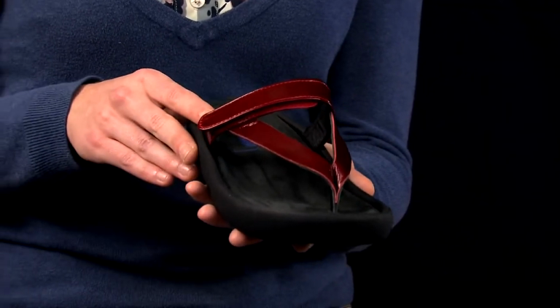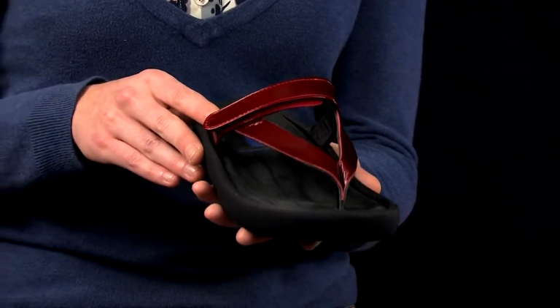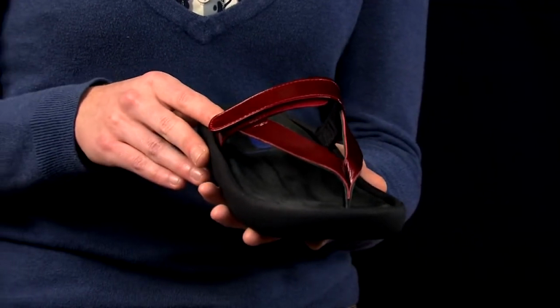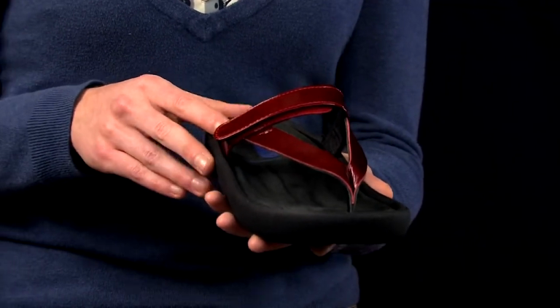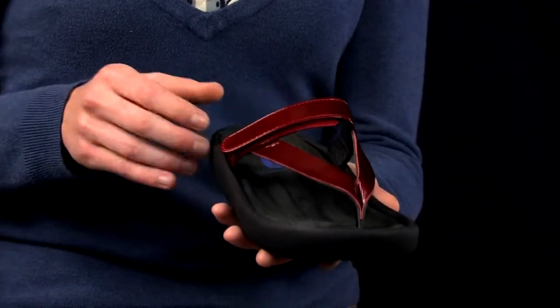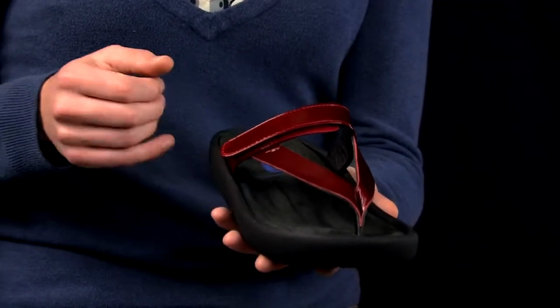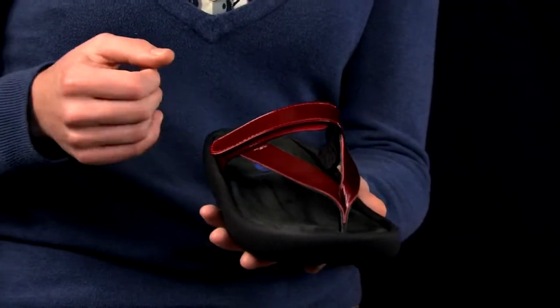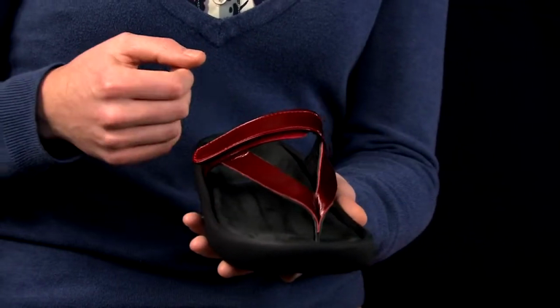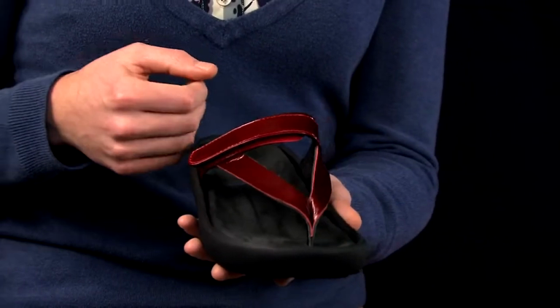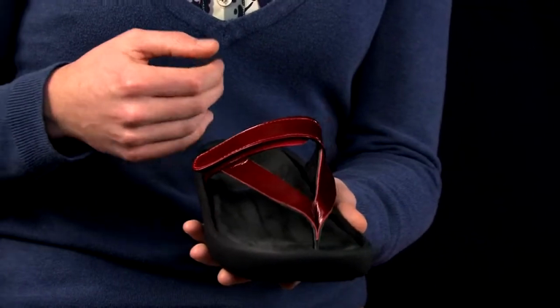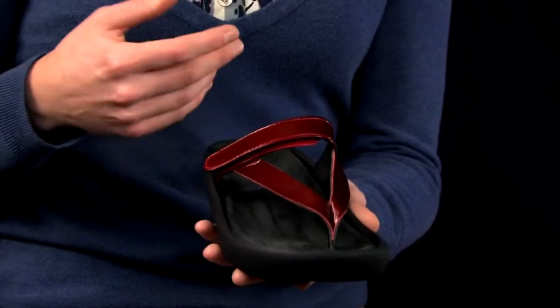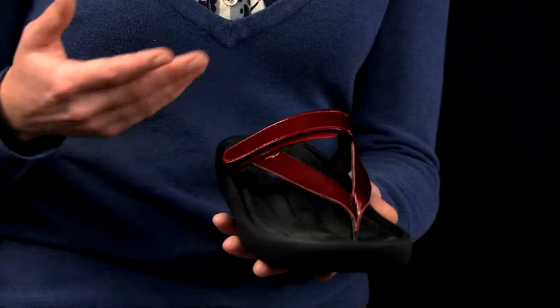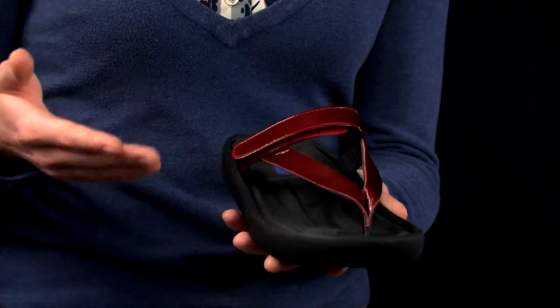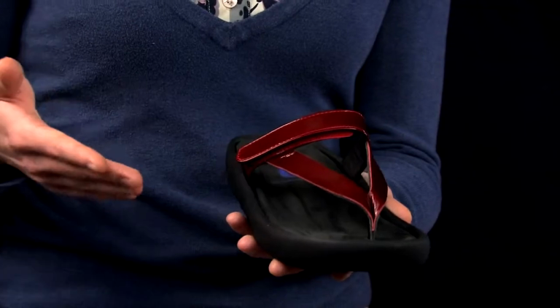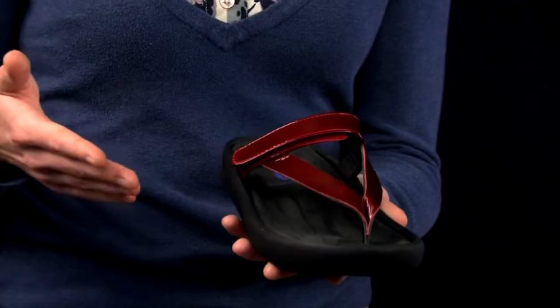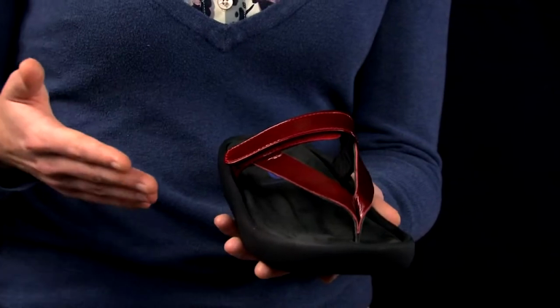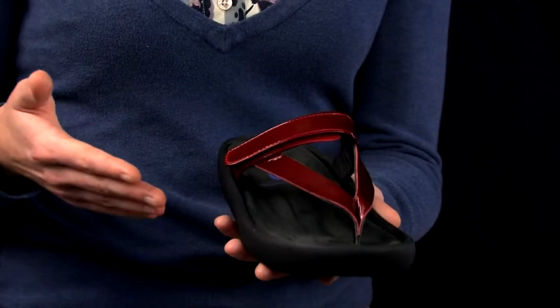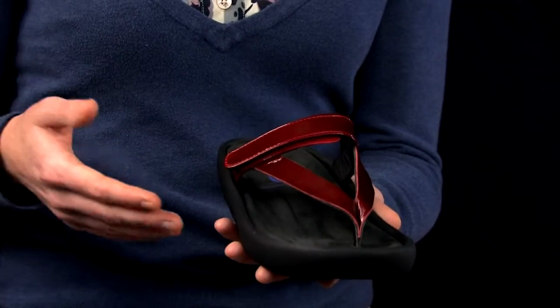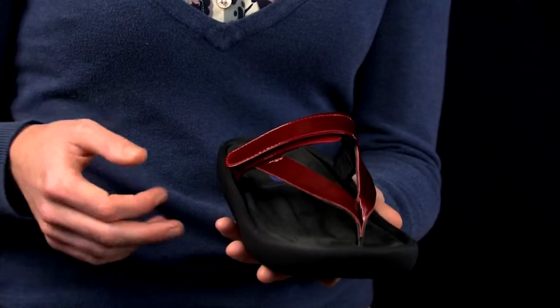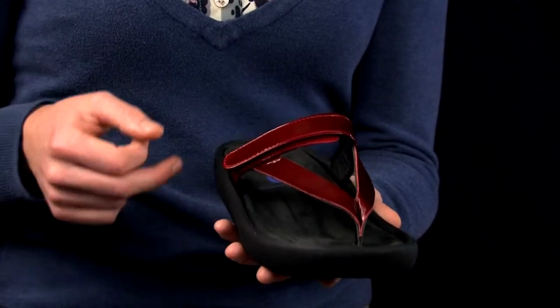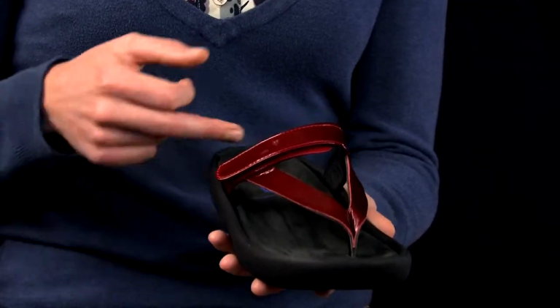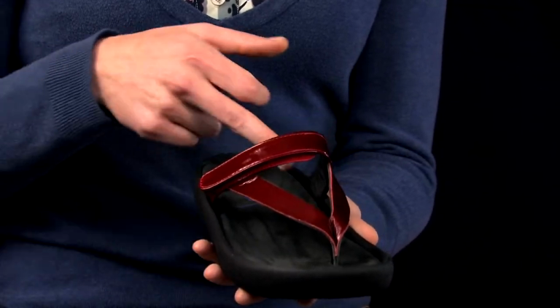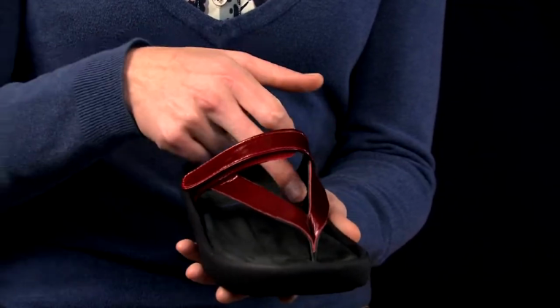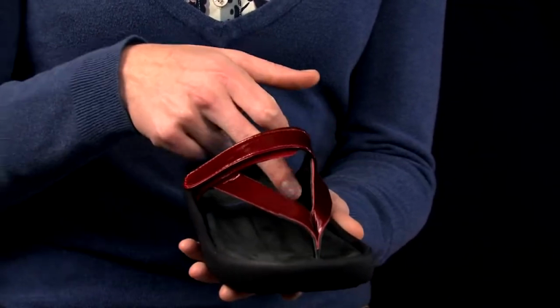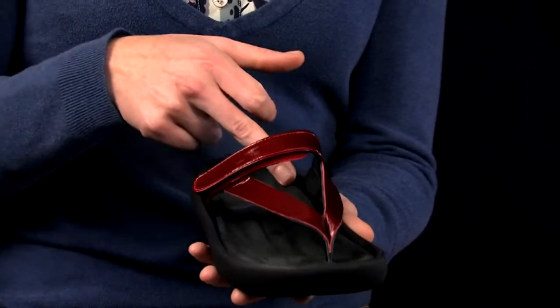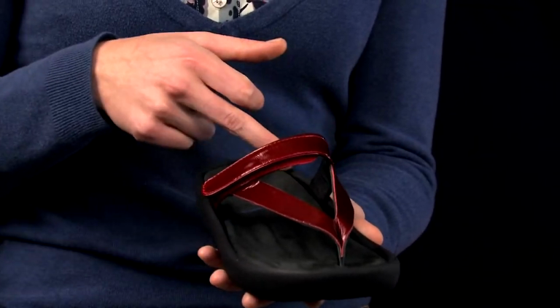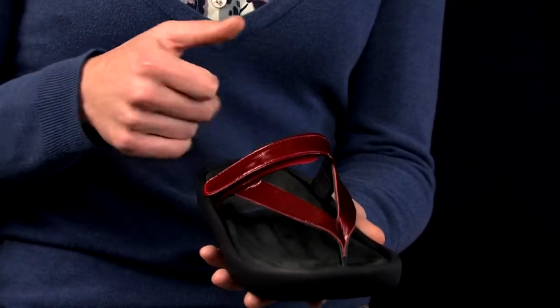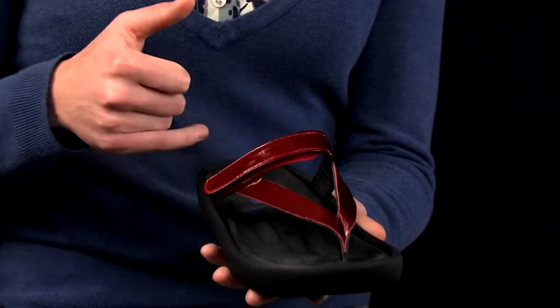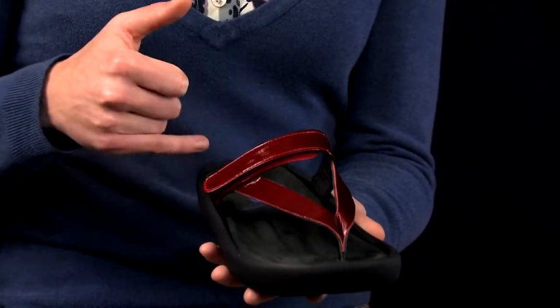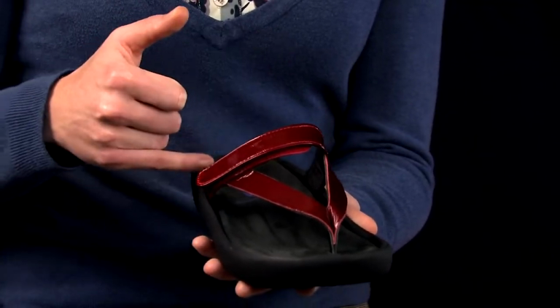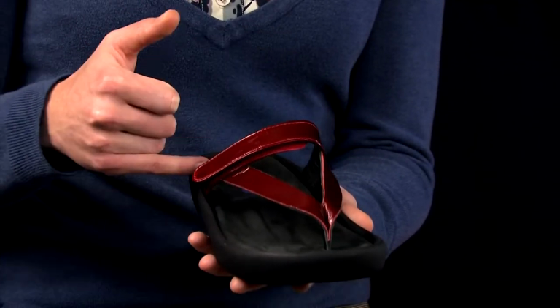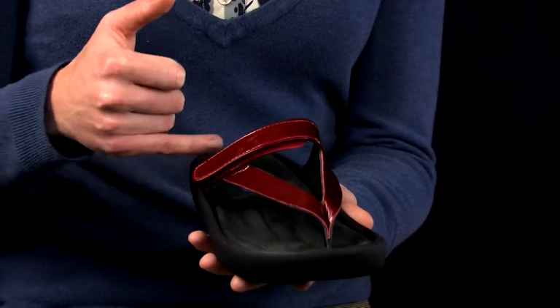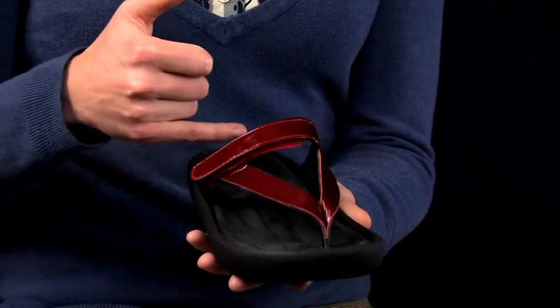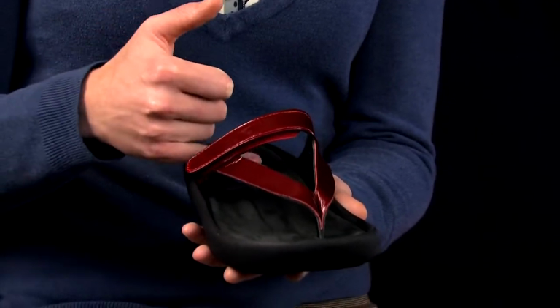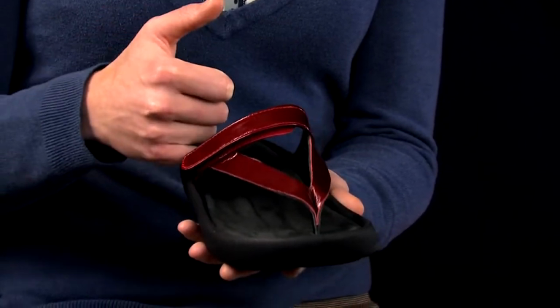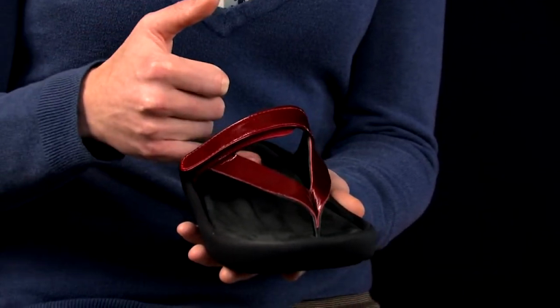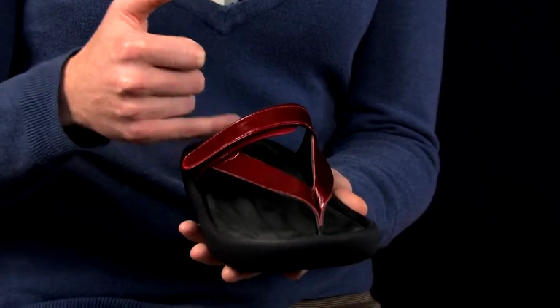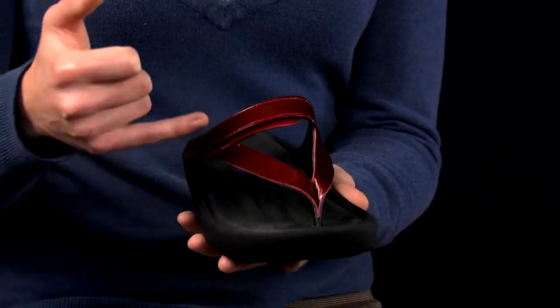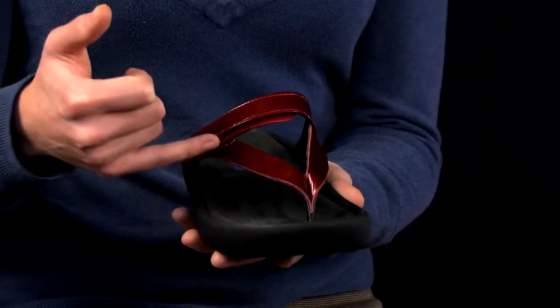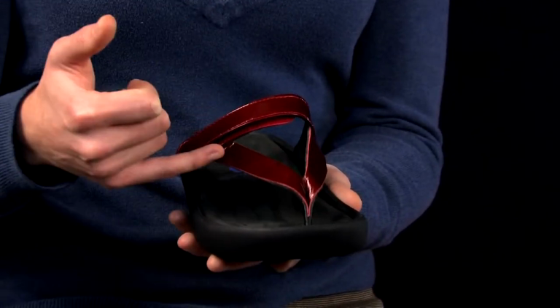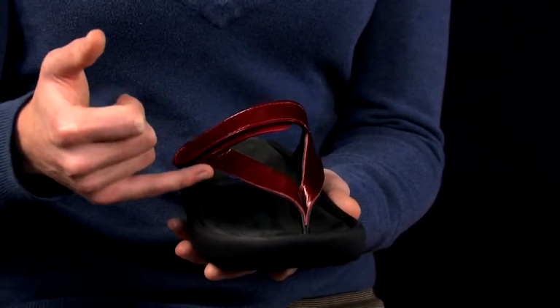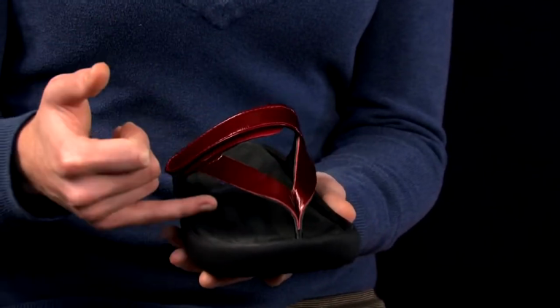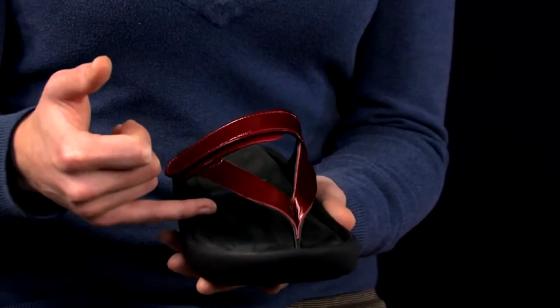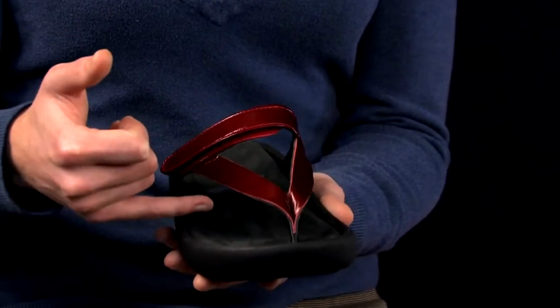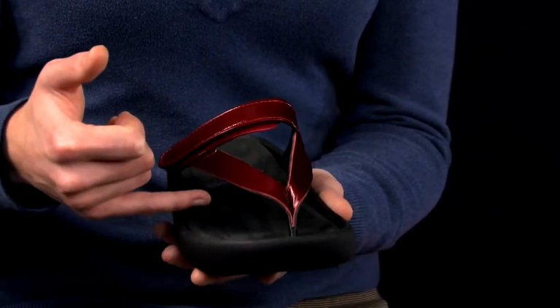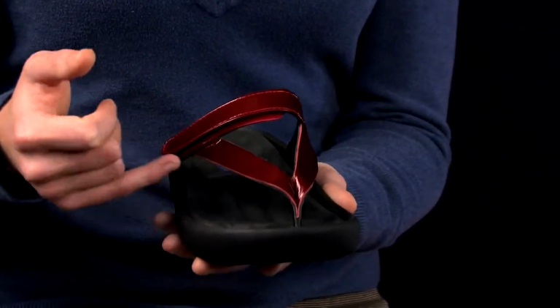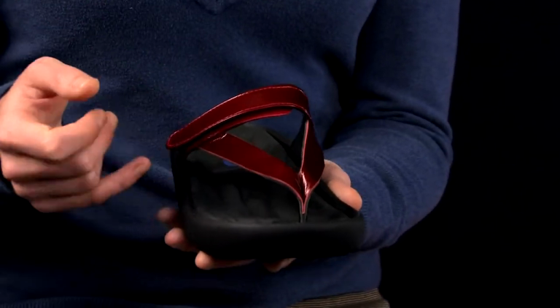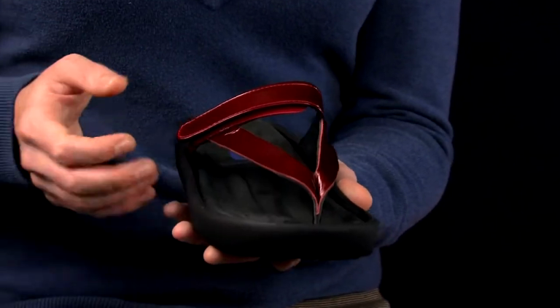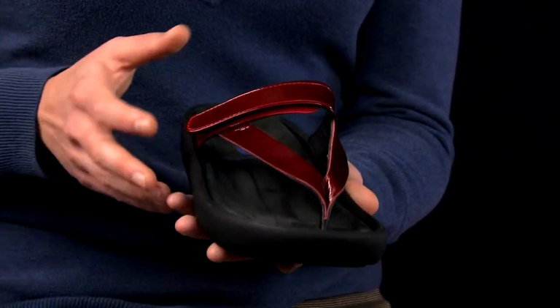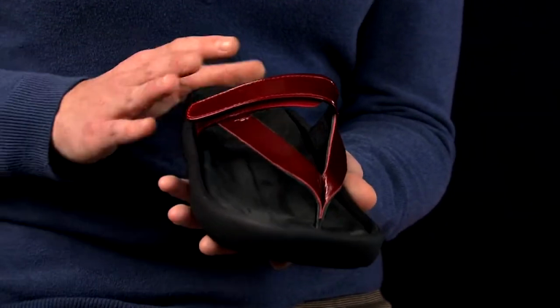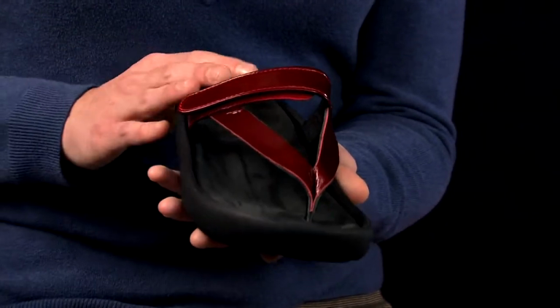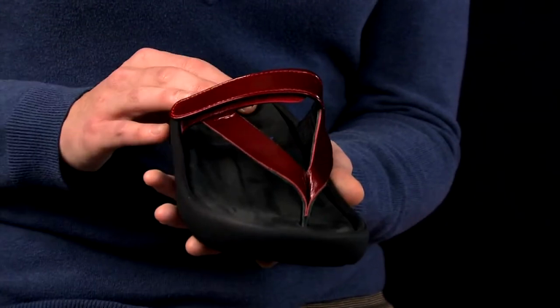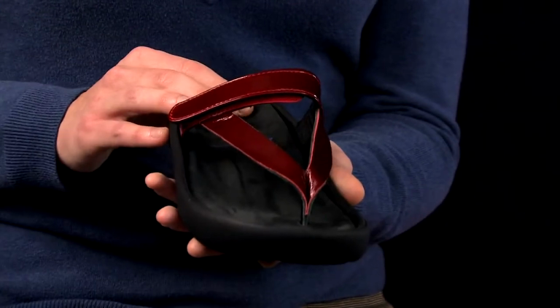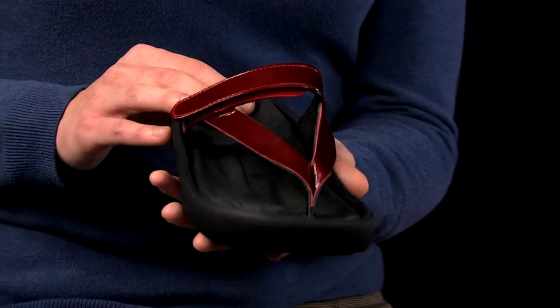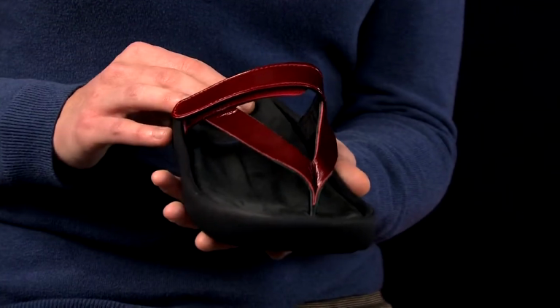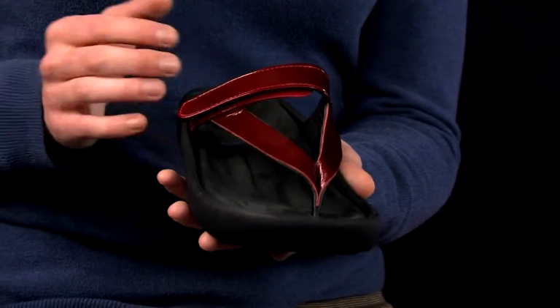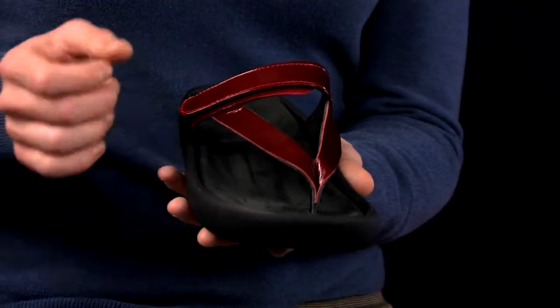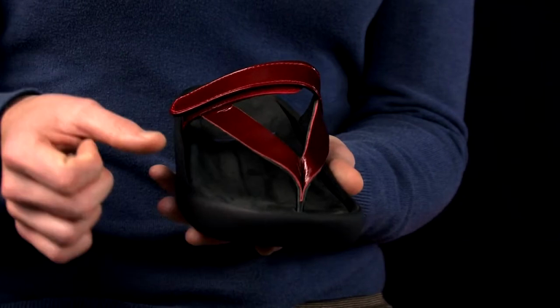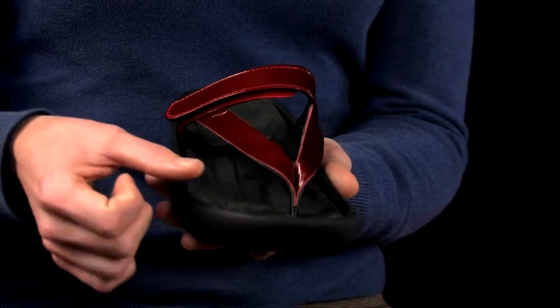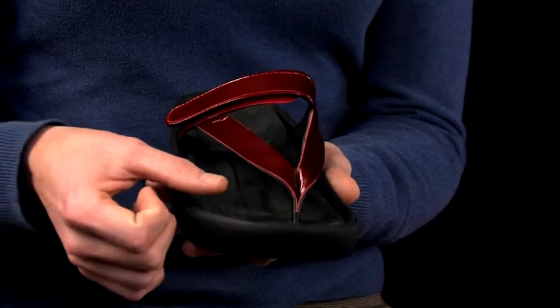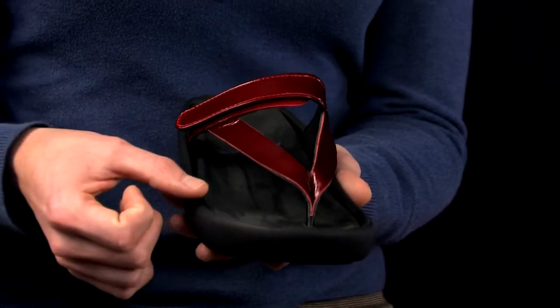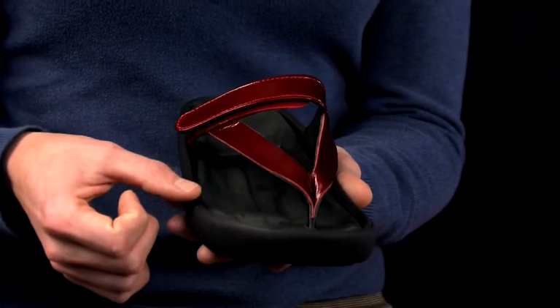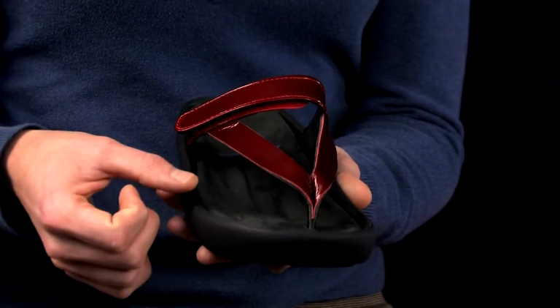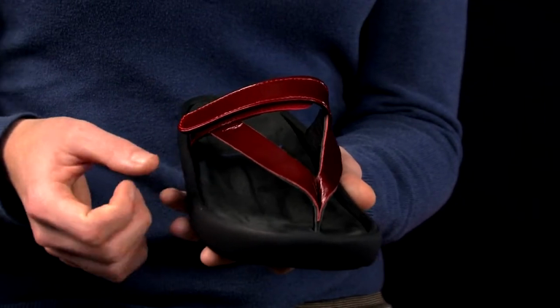It offers support to all four major arches — your medial, lateral, postural, and metatarsal. It also has the added benefit of a toe bar.